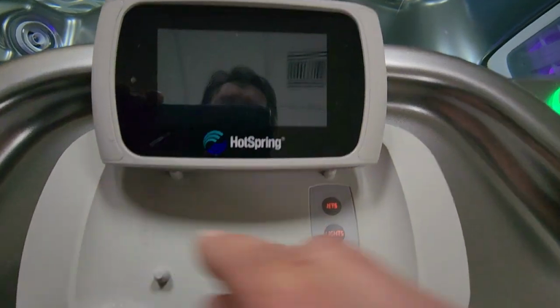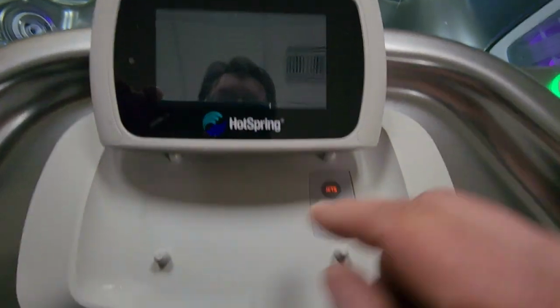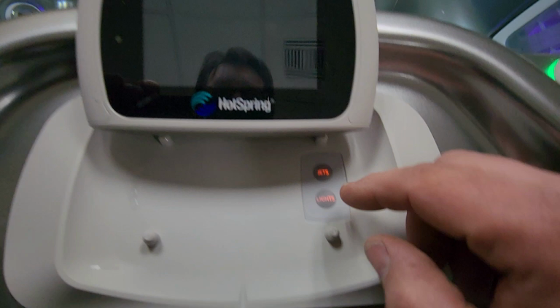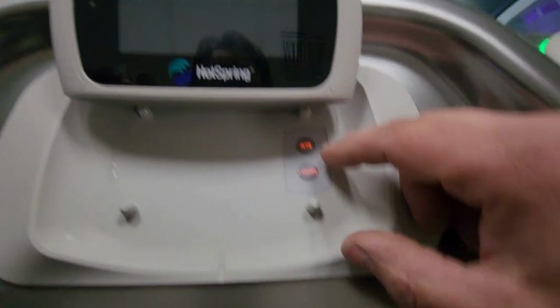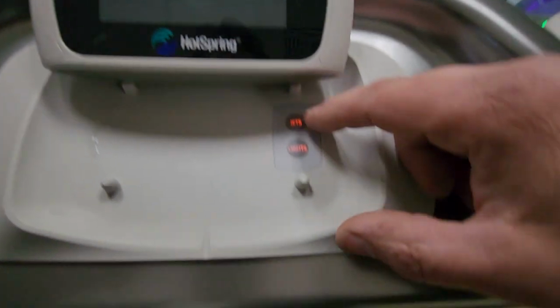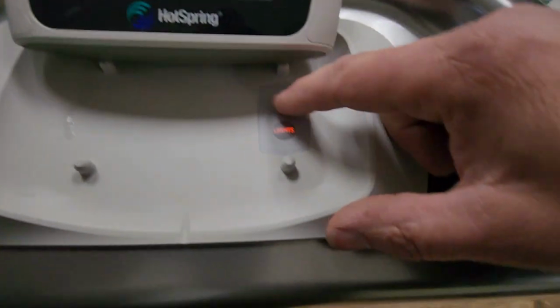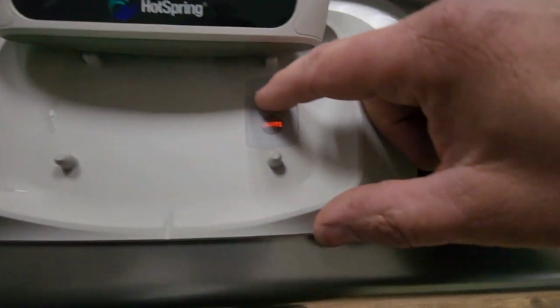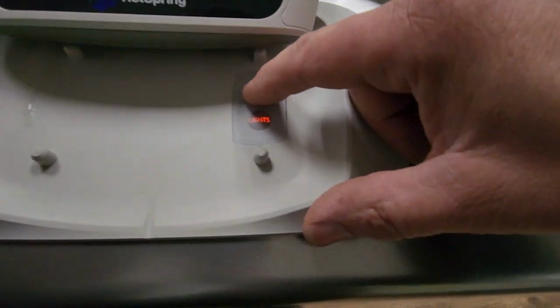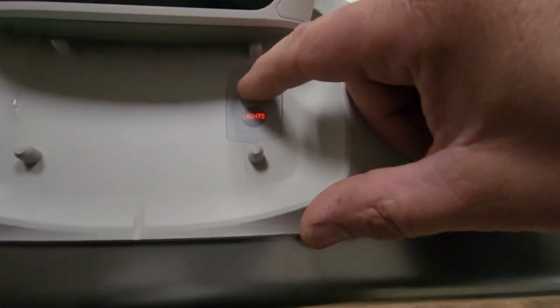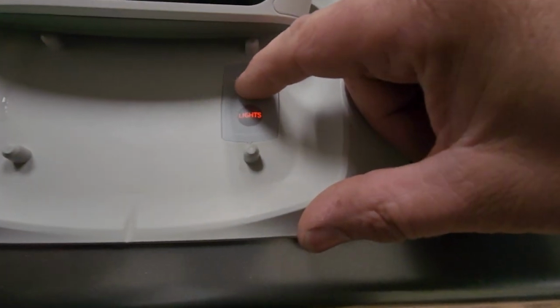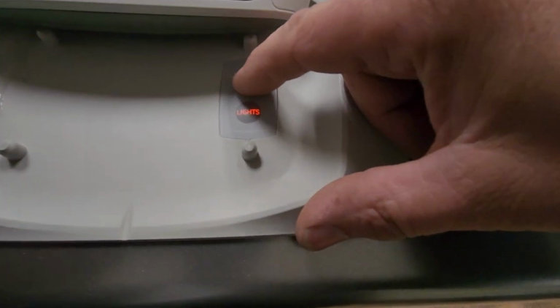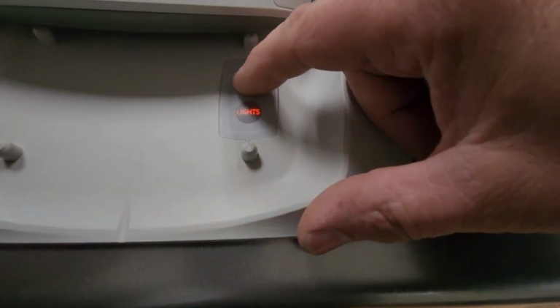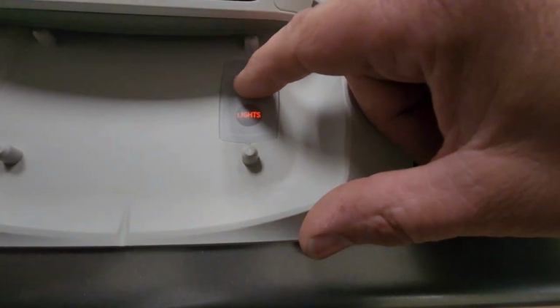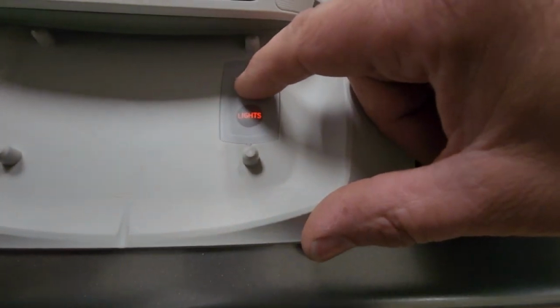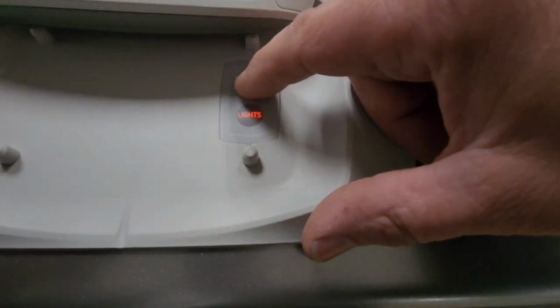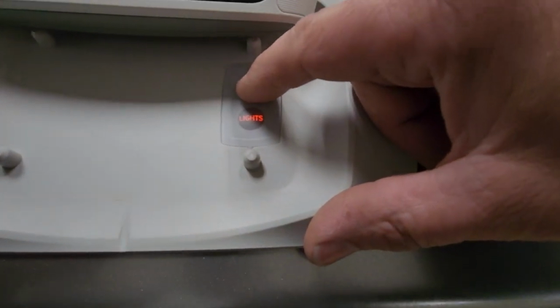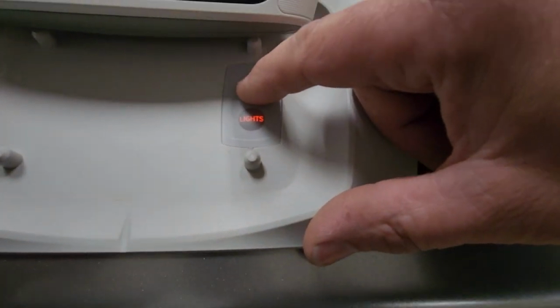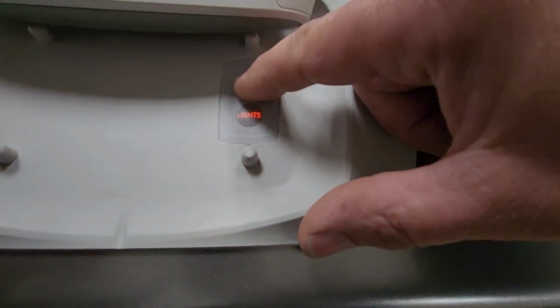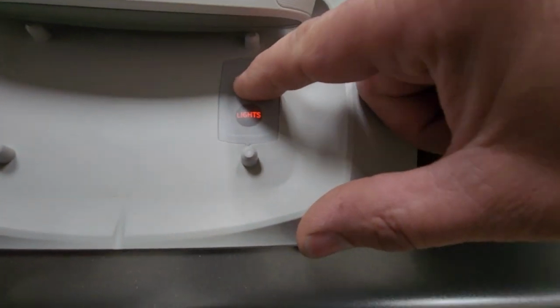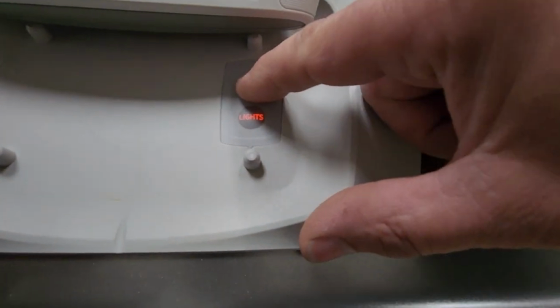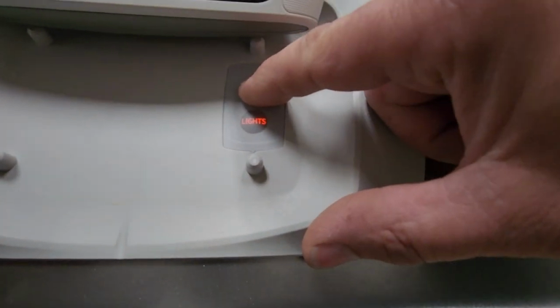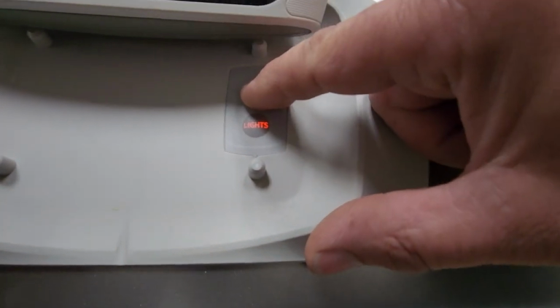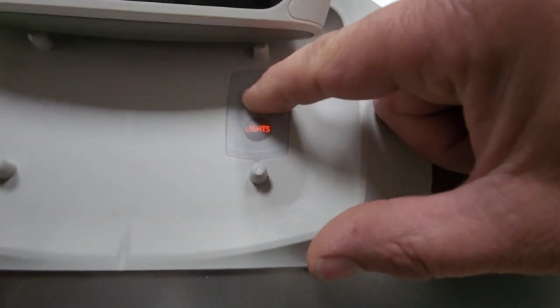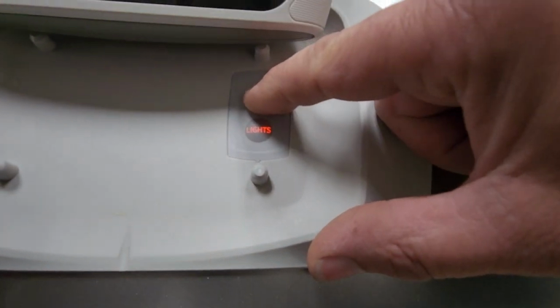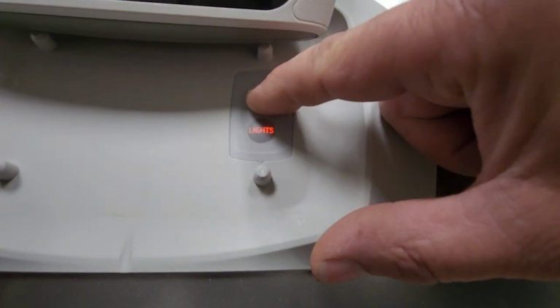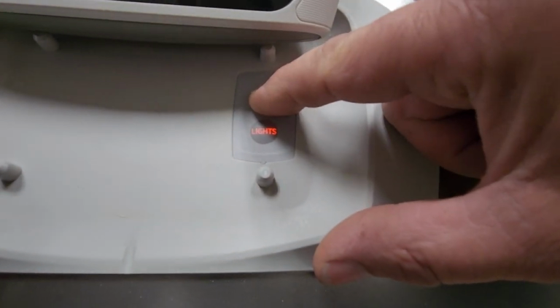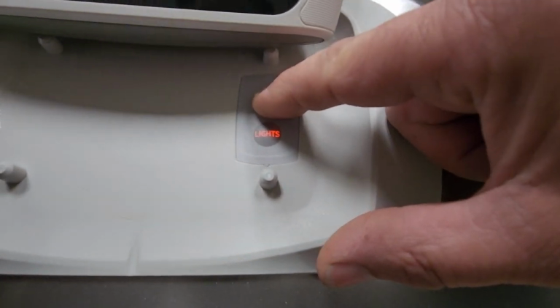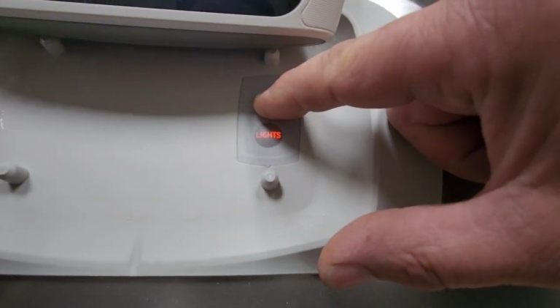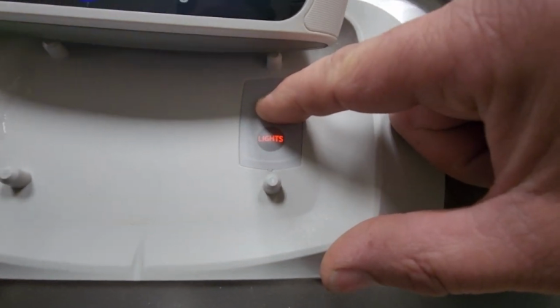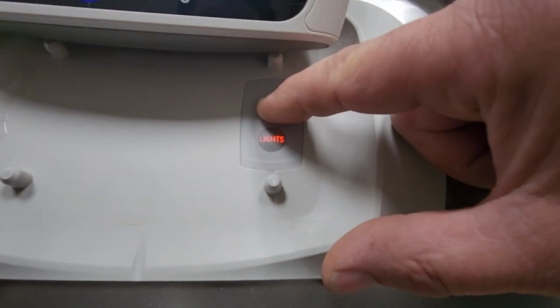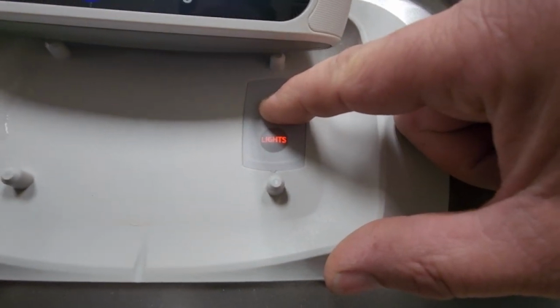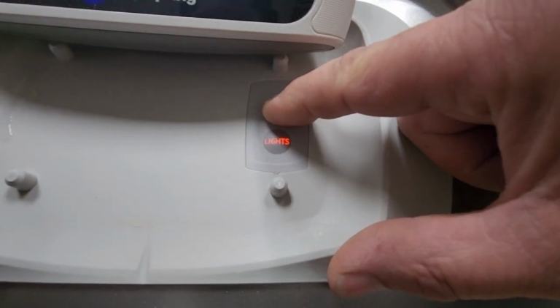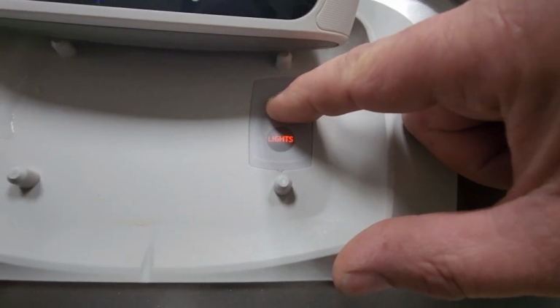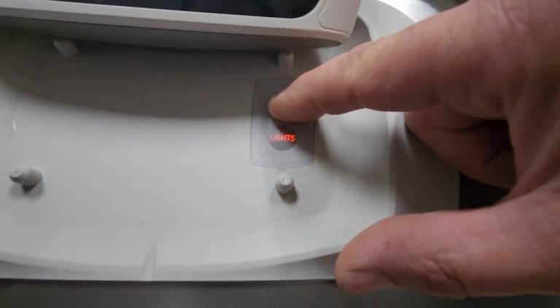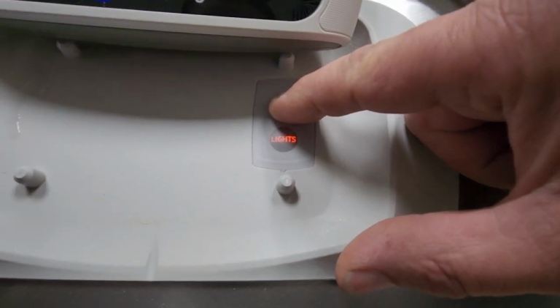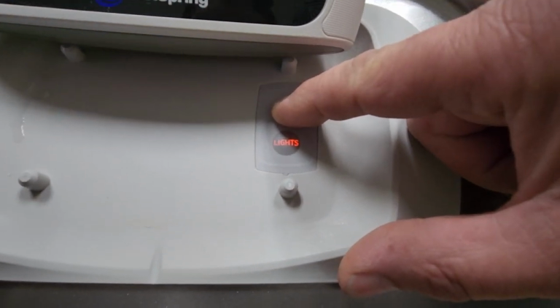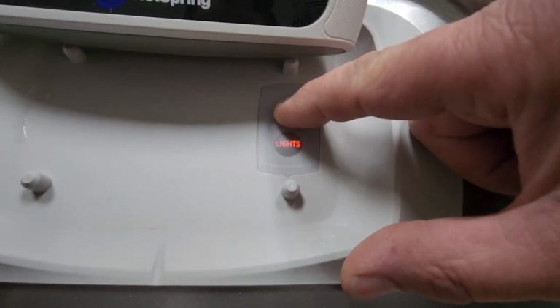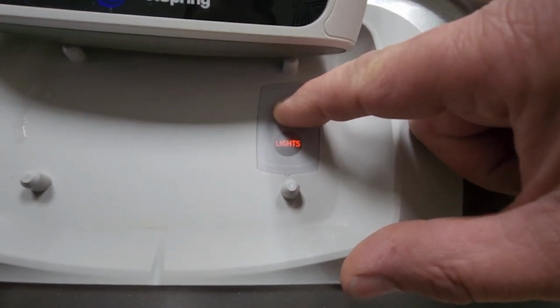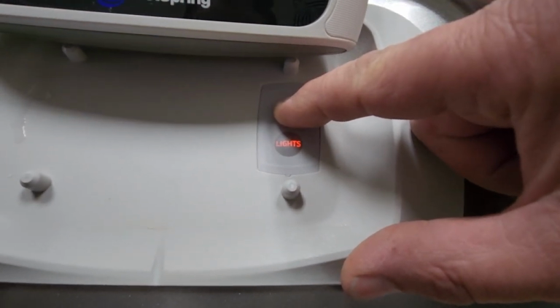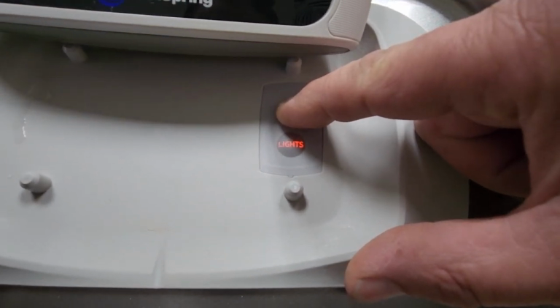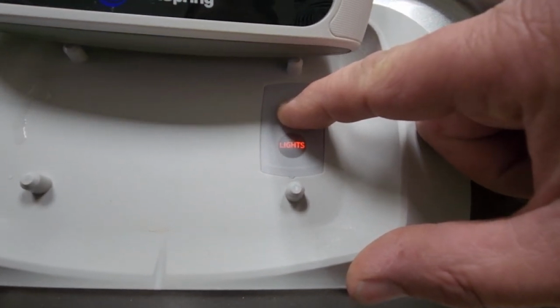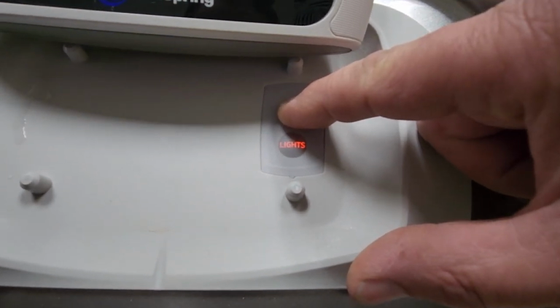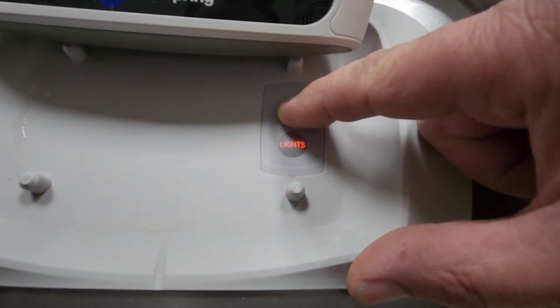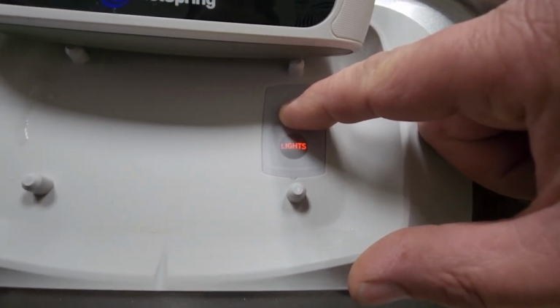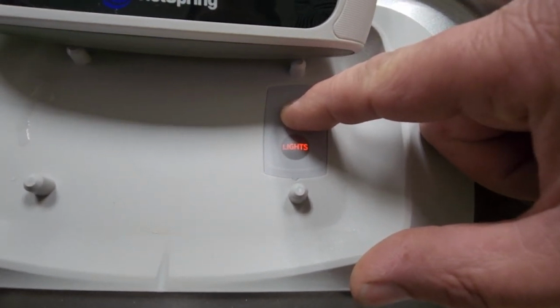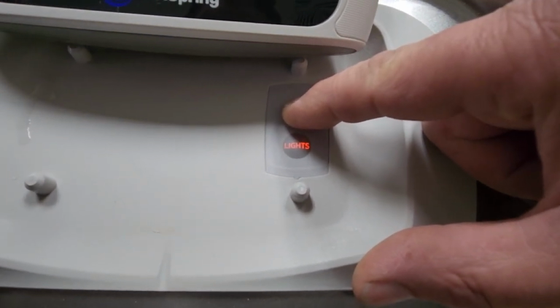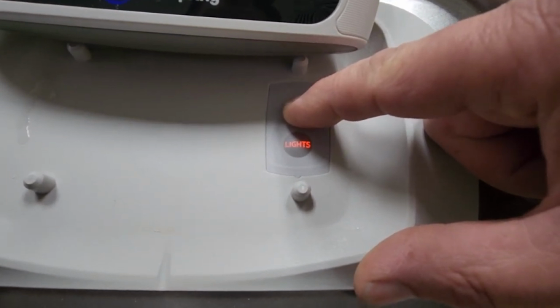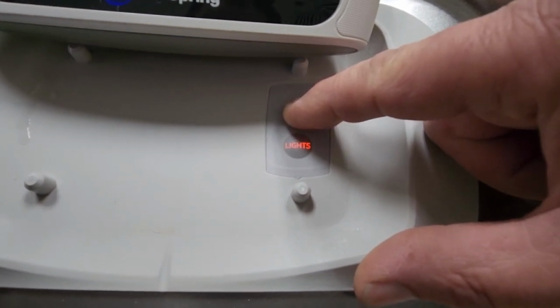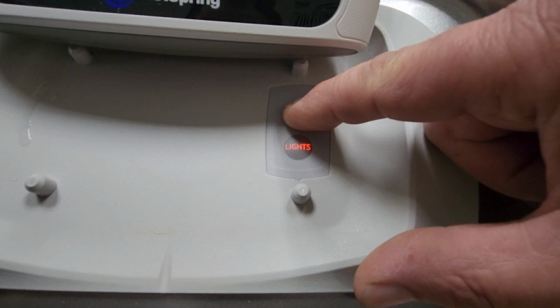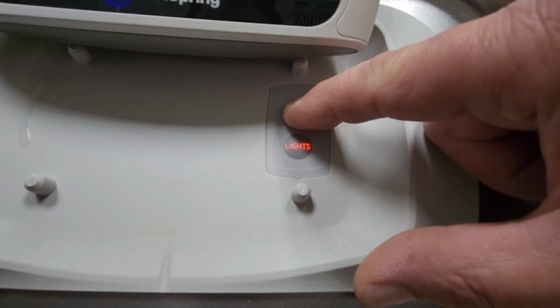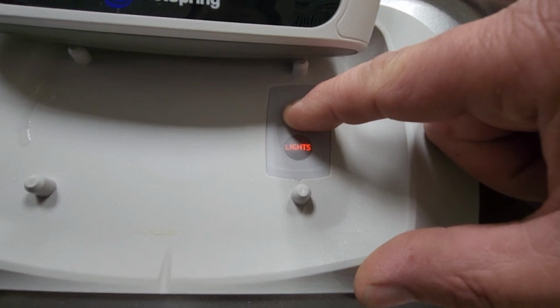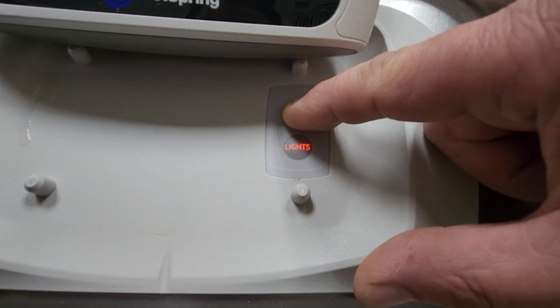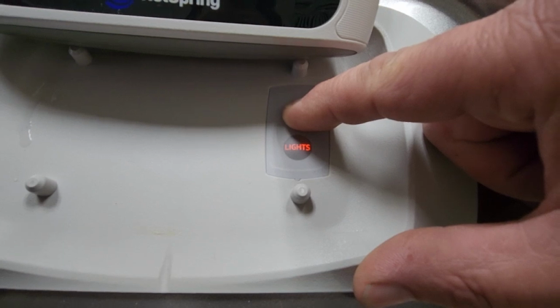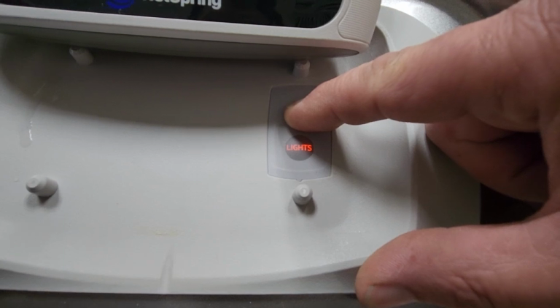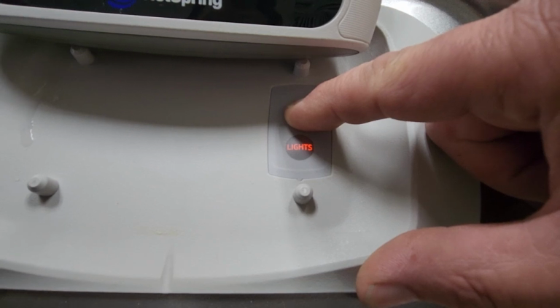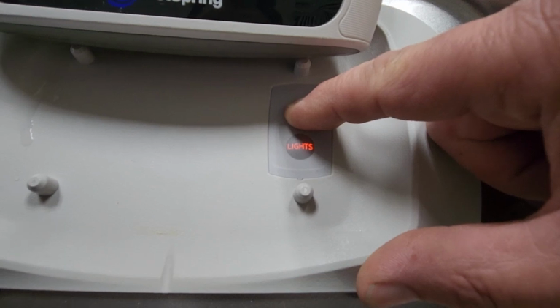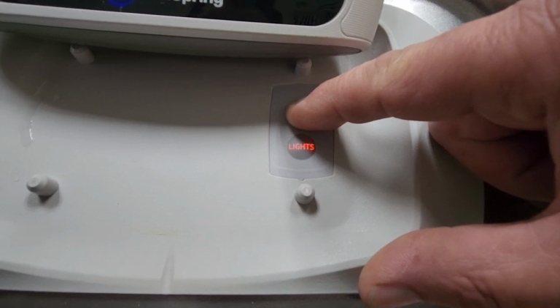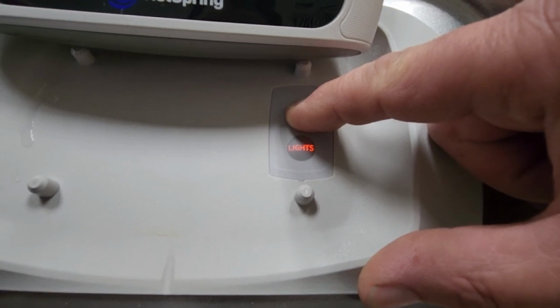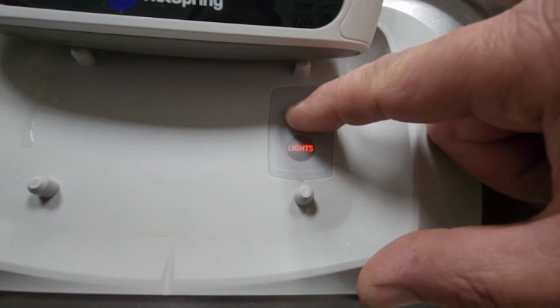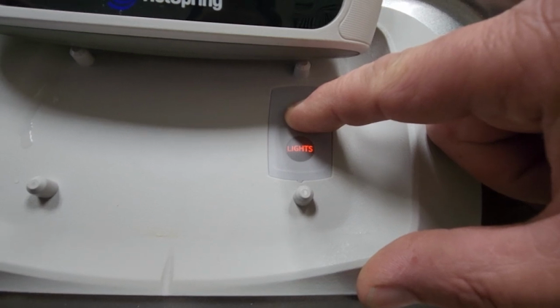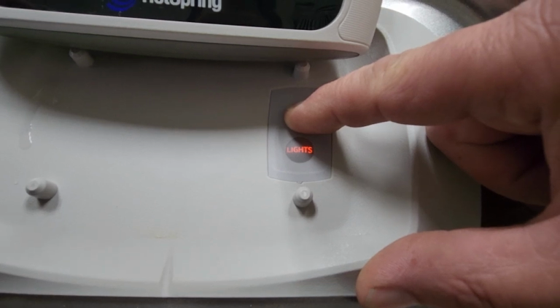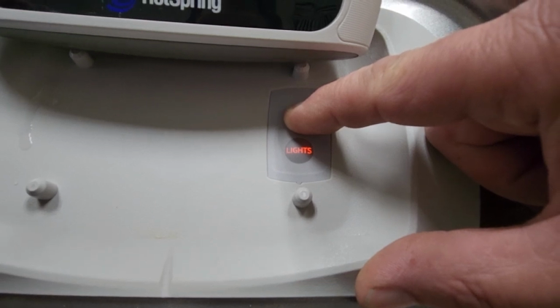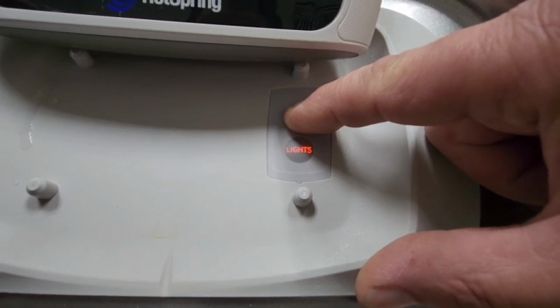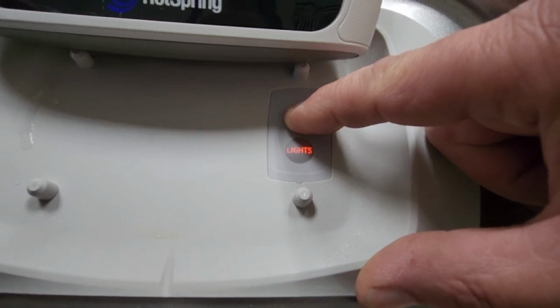When that happens, come here and push and hold the JETS button for several seconds until the lights button starts blinking.